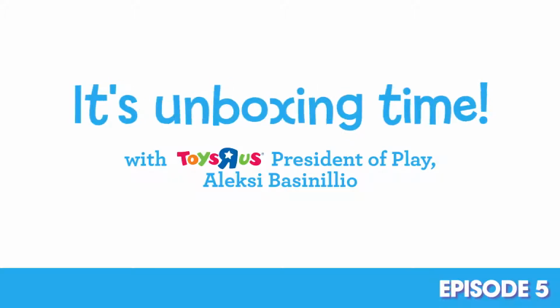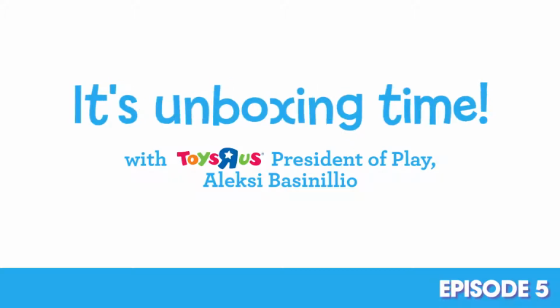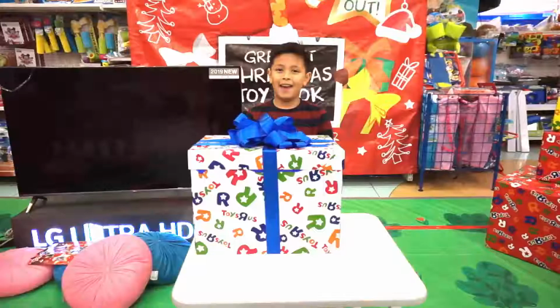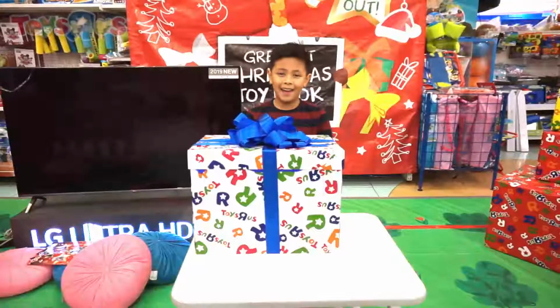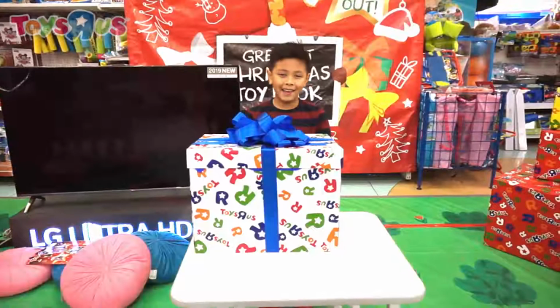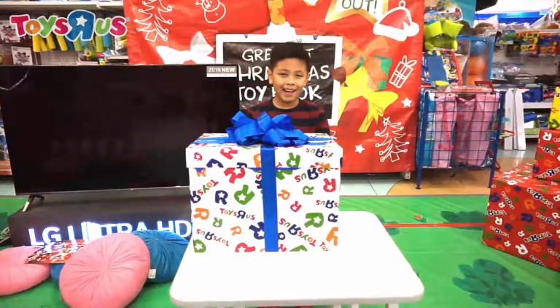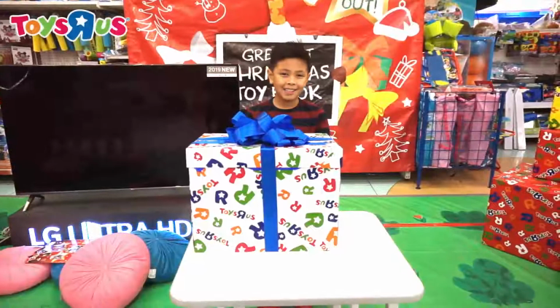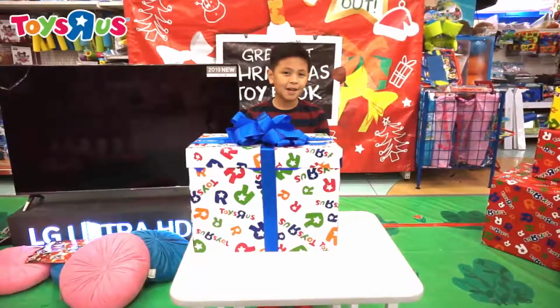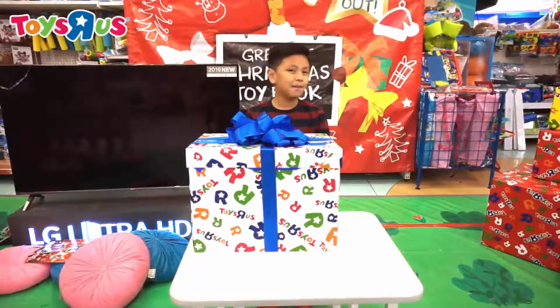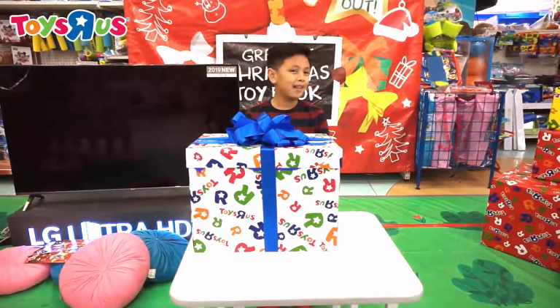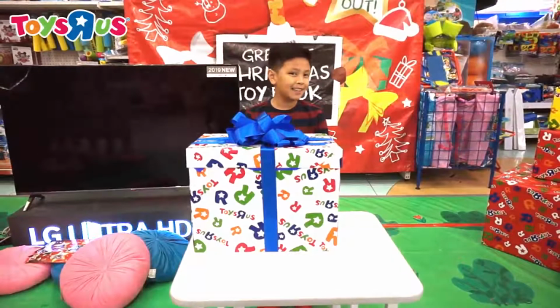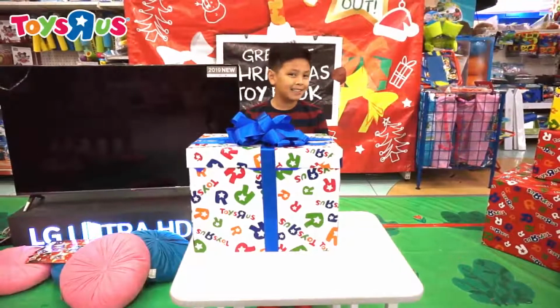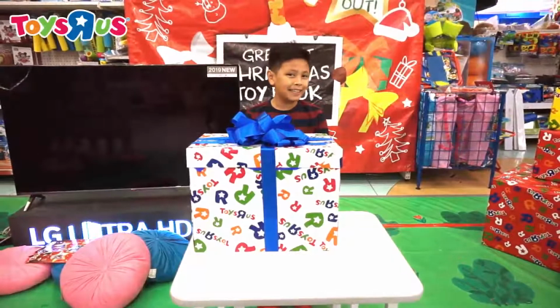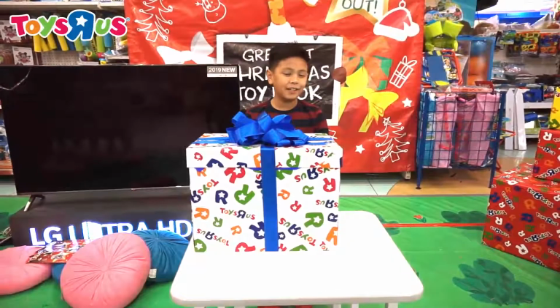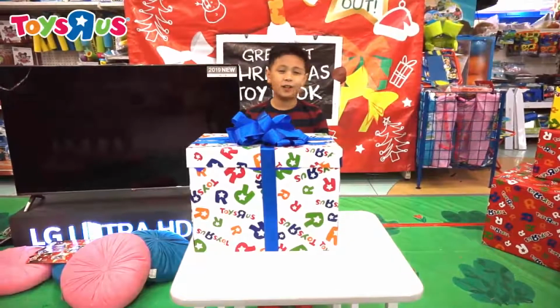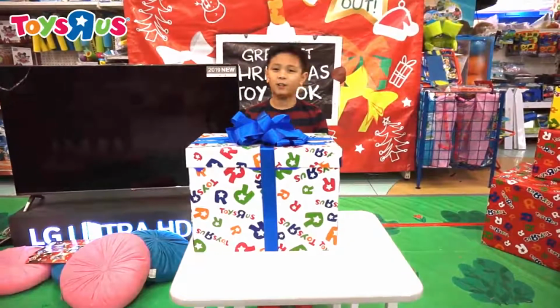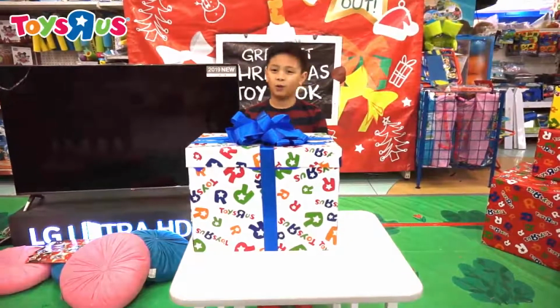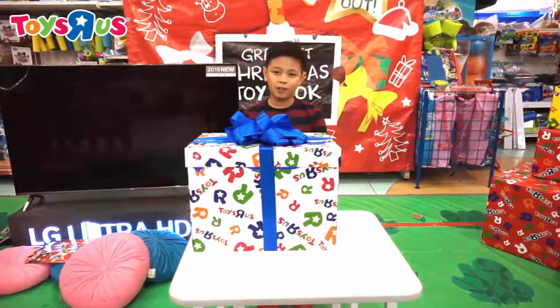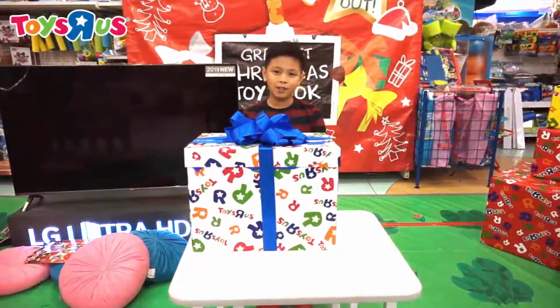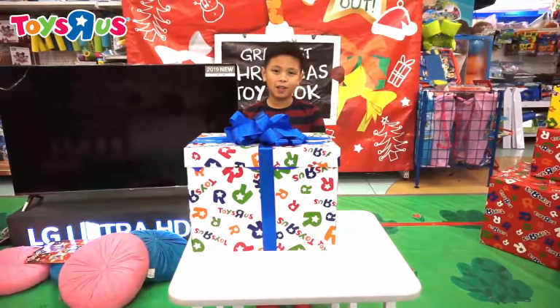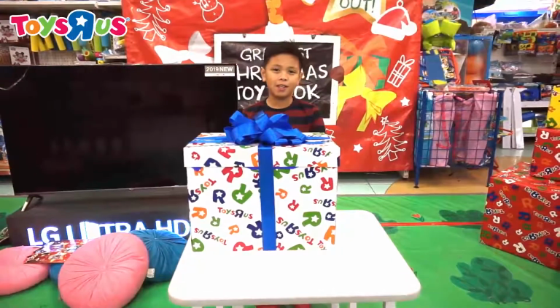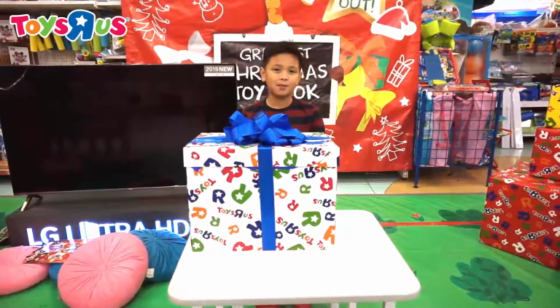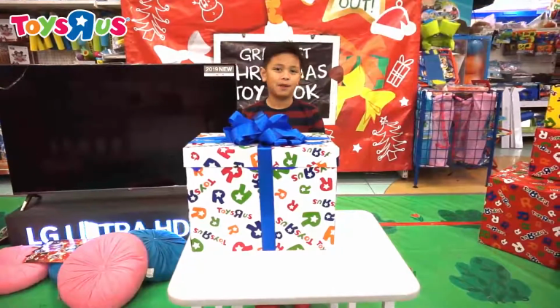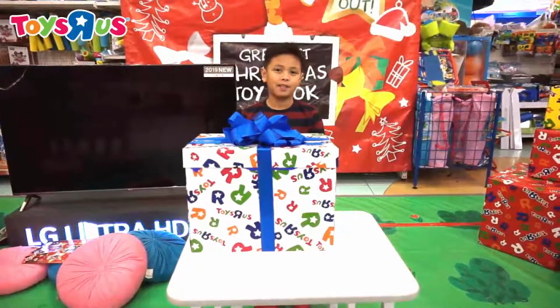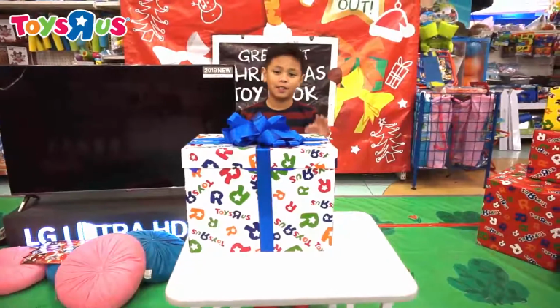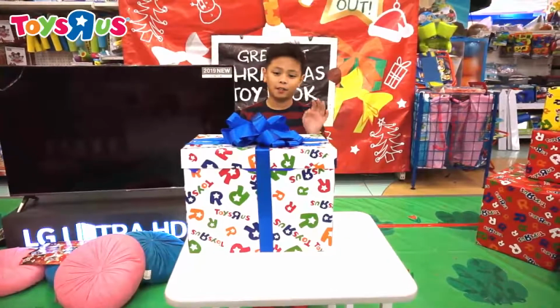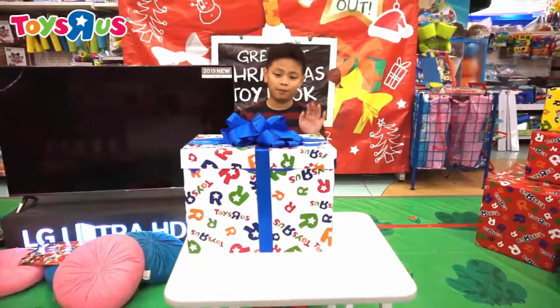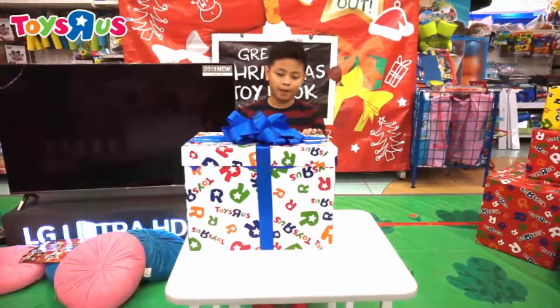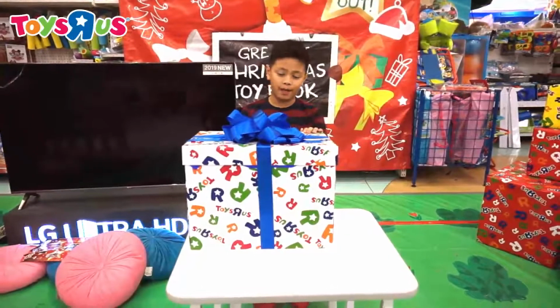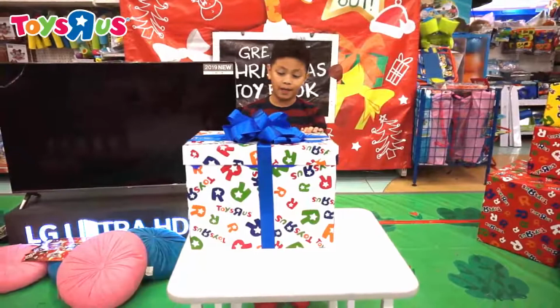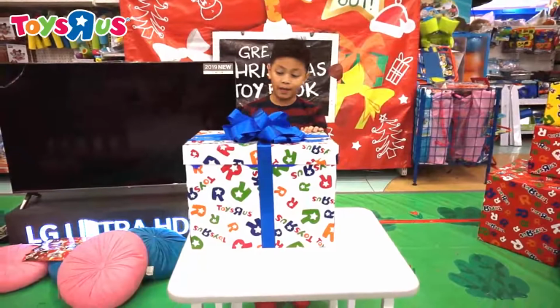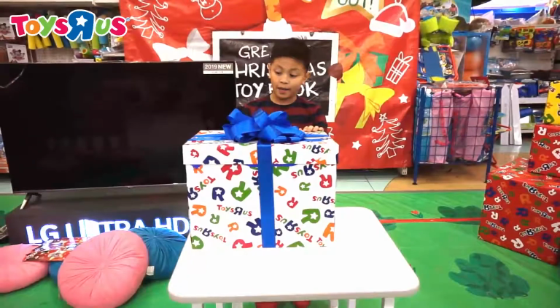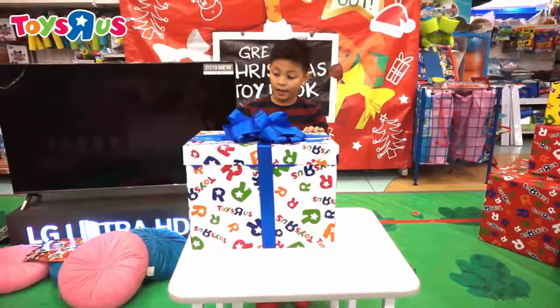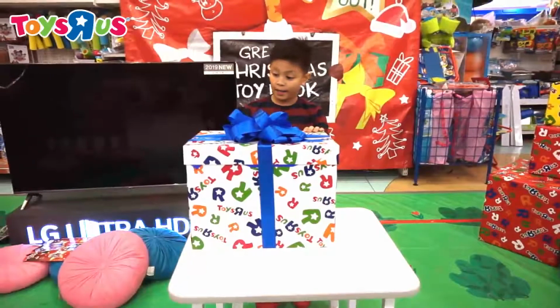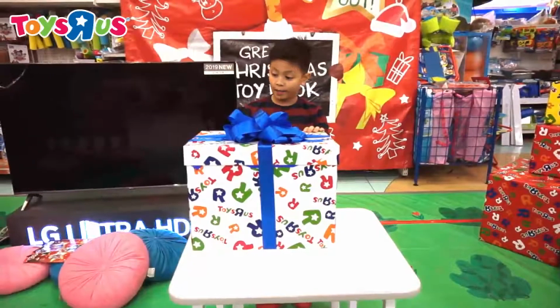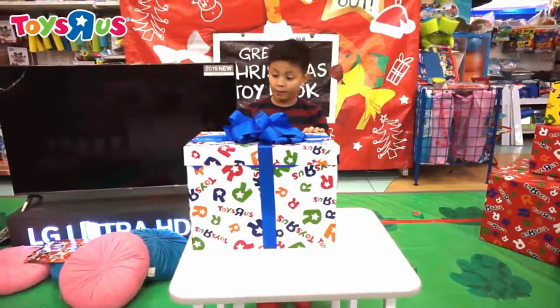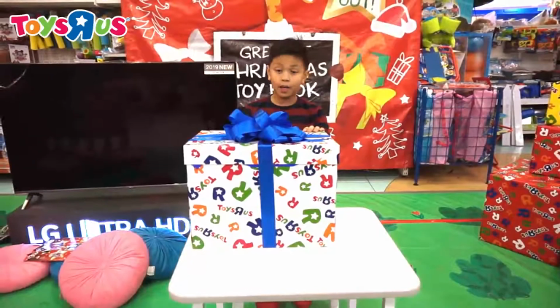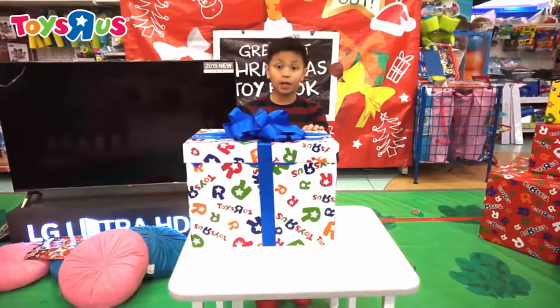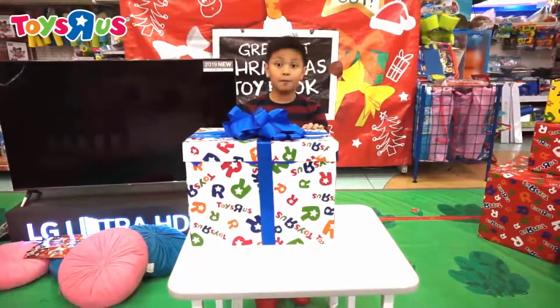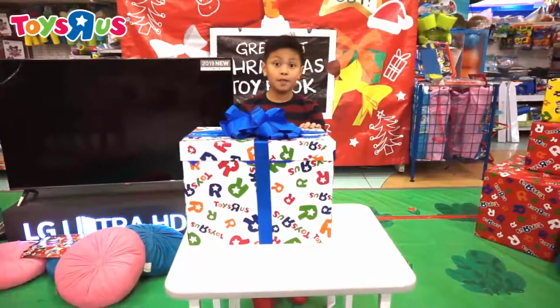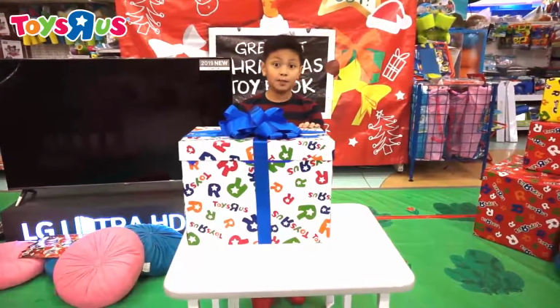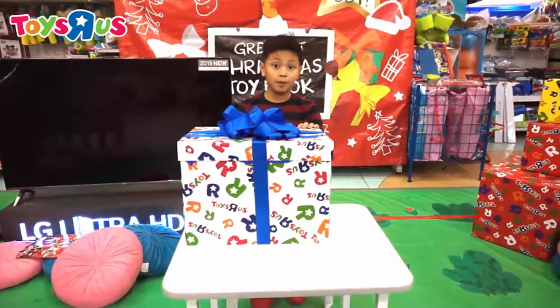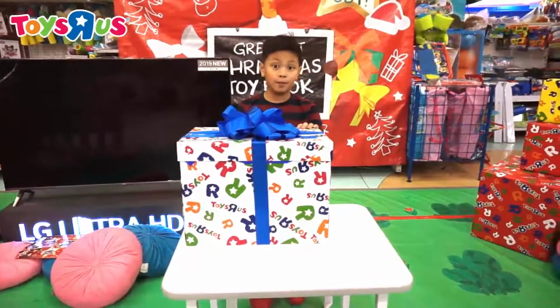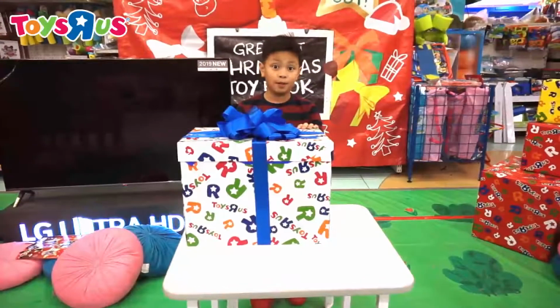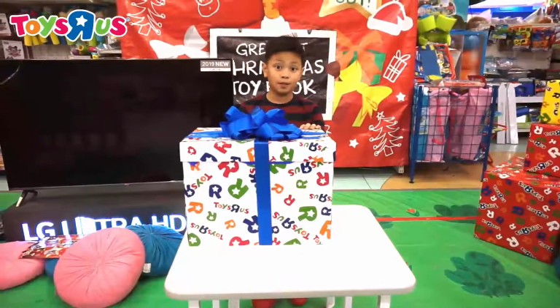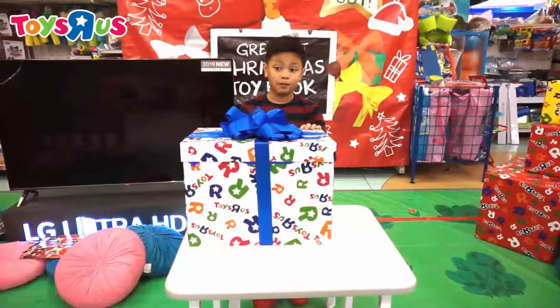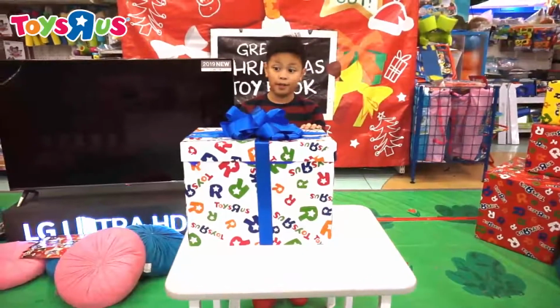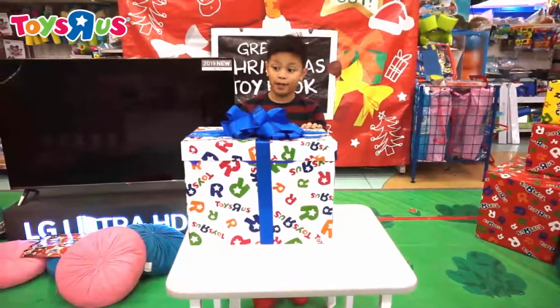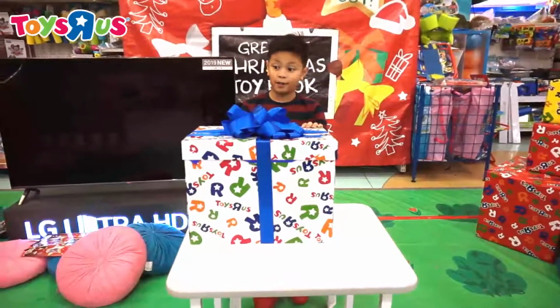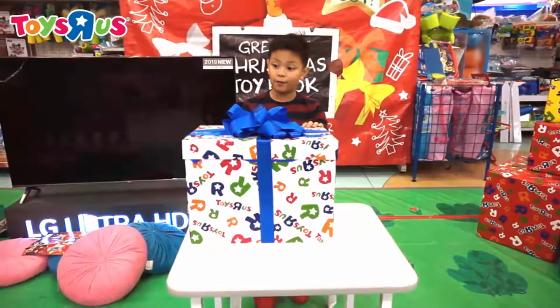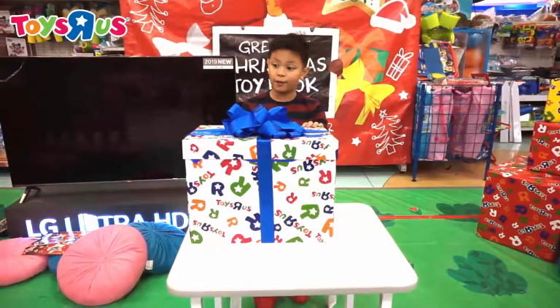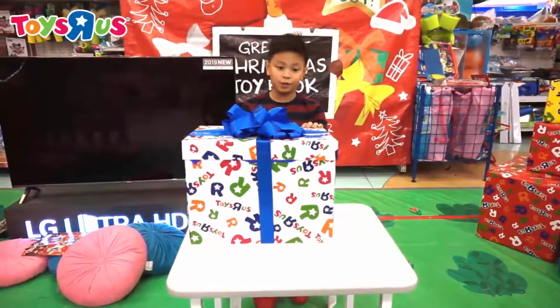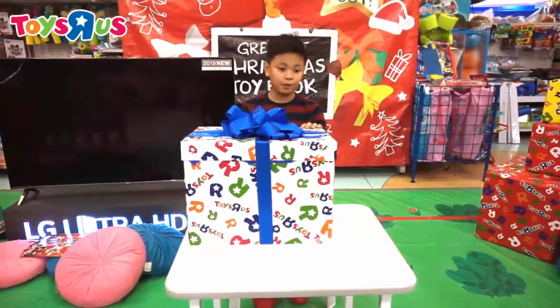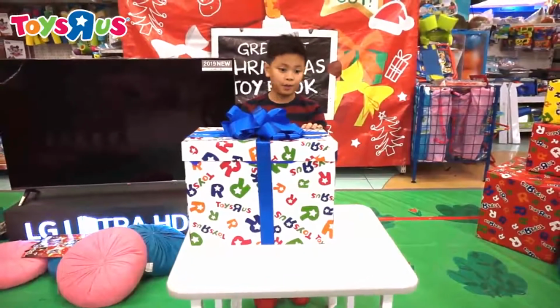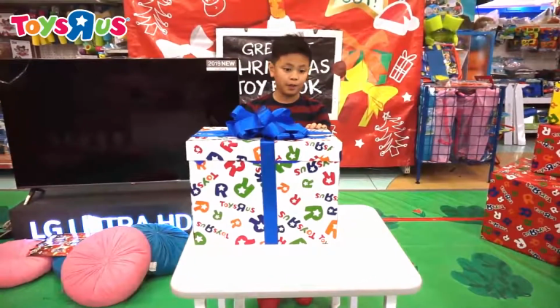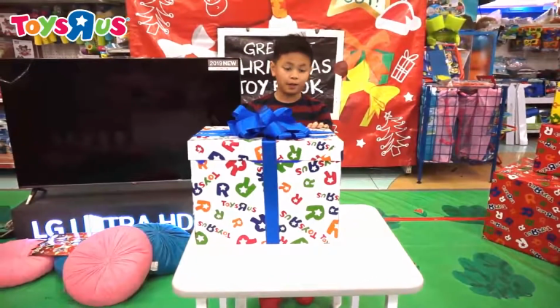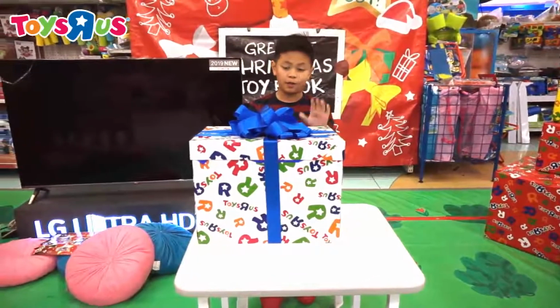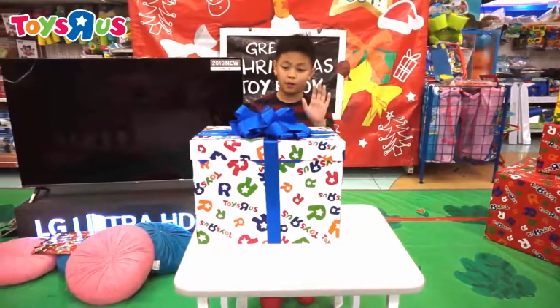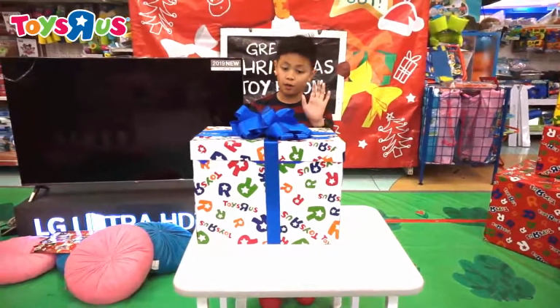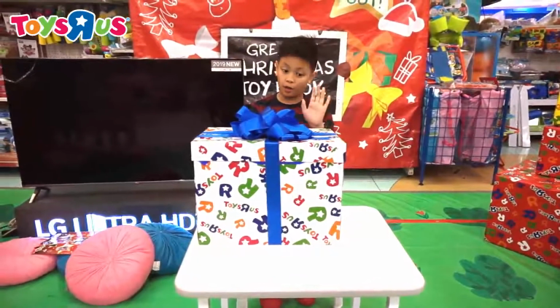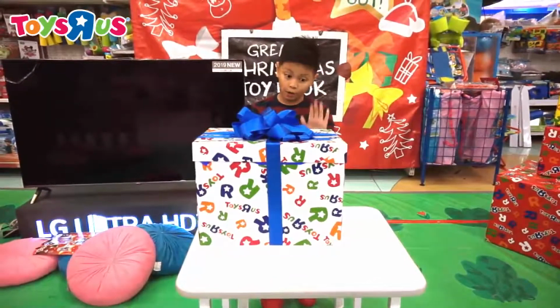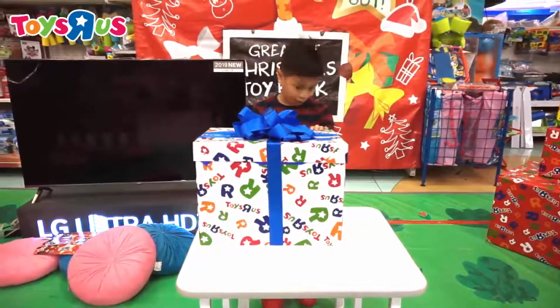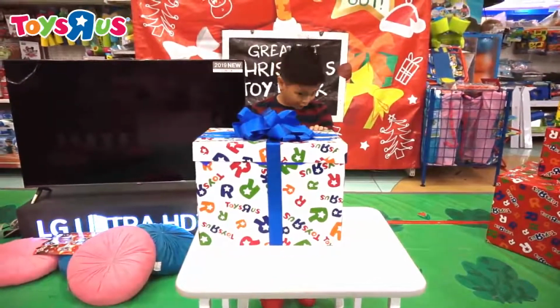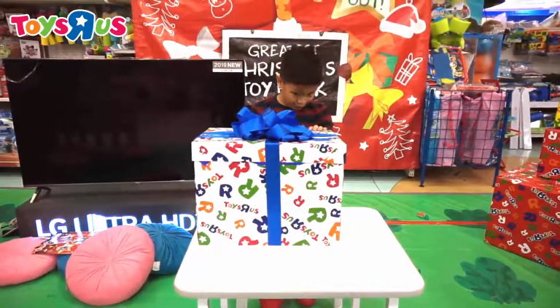Hey guys, I'm Alexi, your Toys R Us President of Play. And we got a mystery box over here ready to be reviewed.